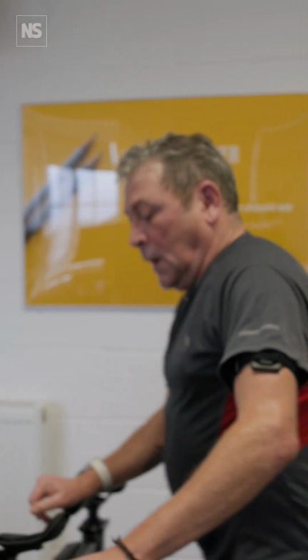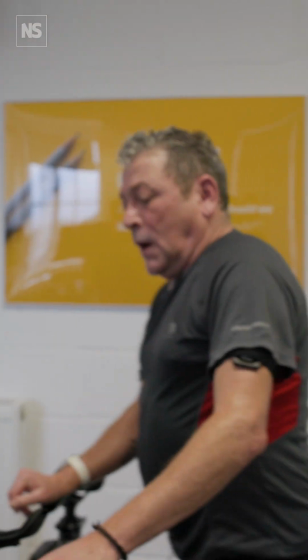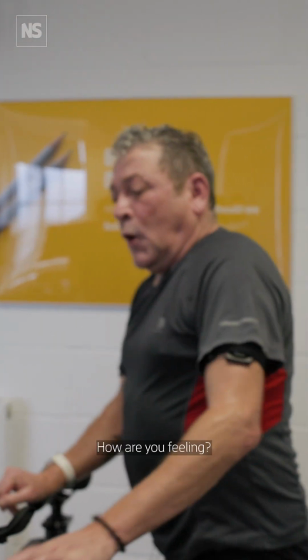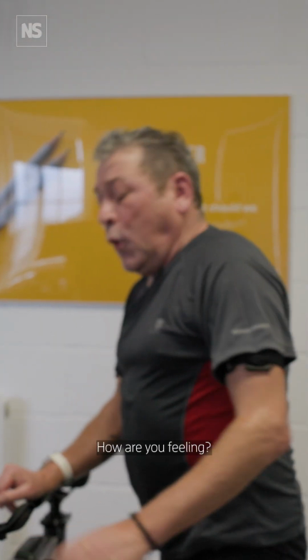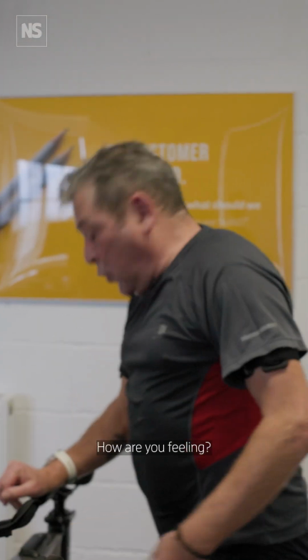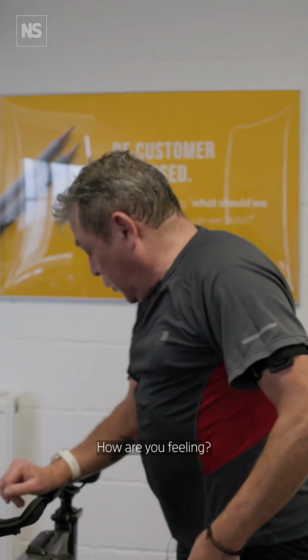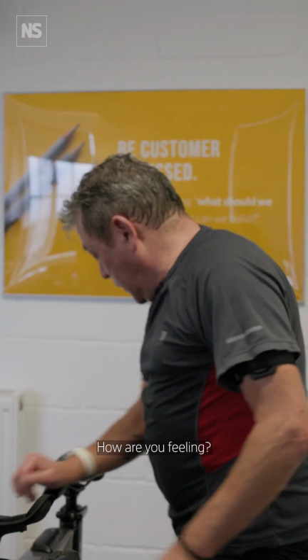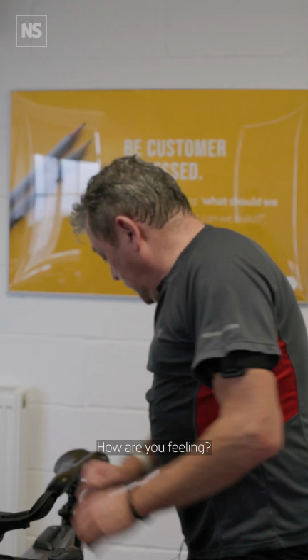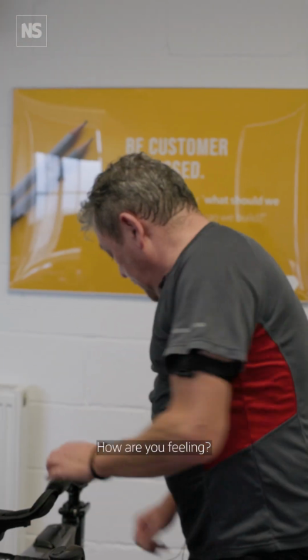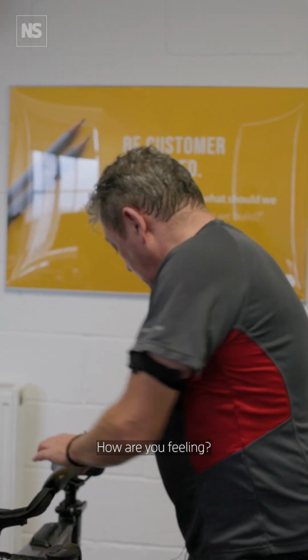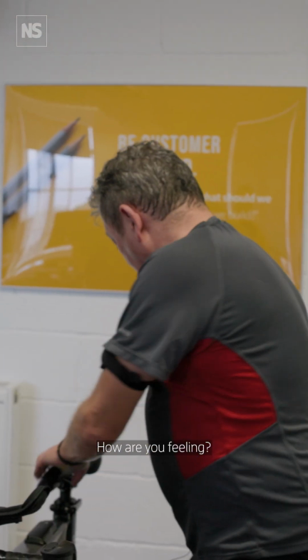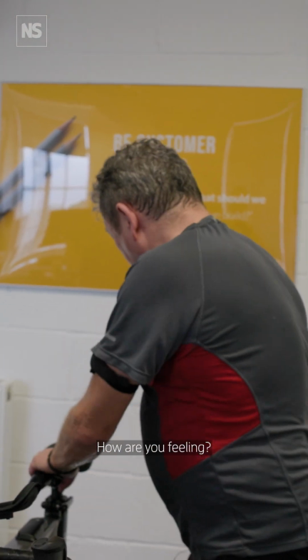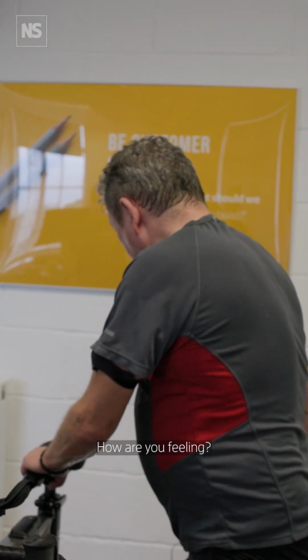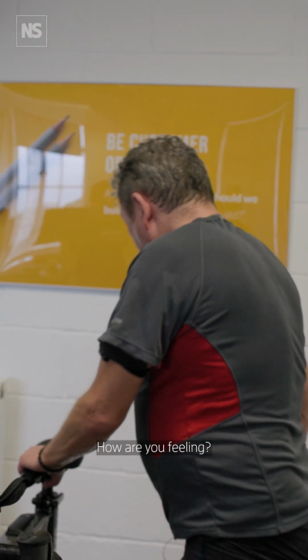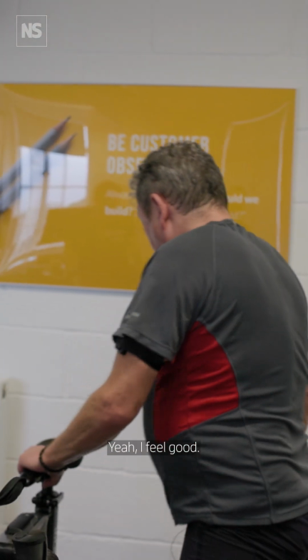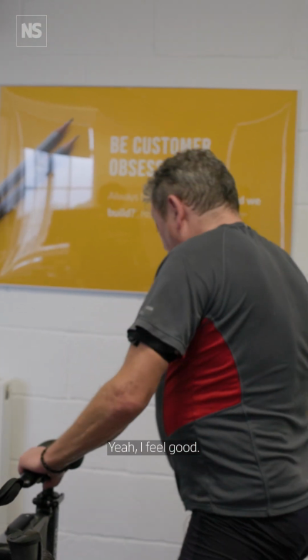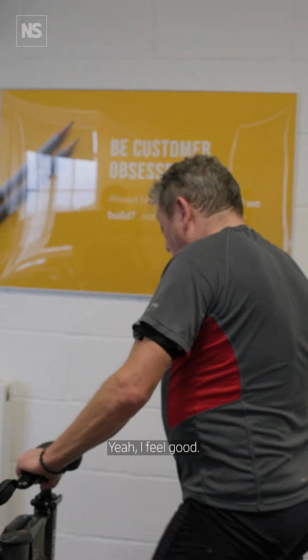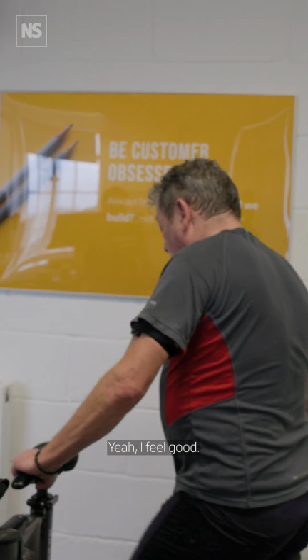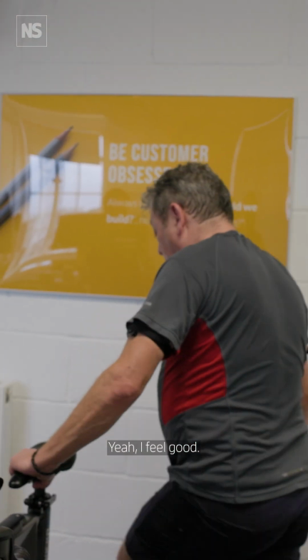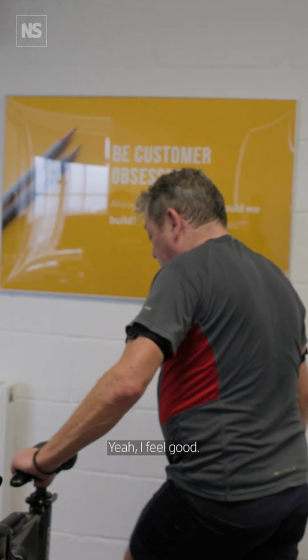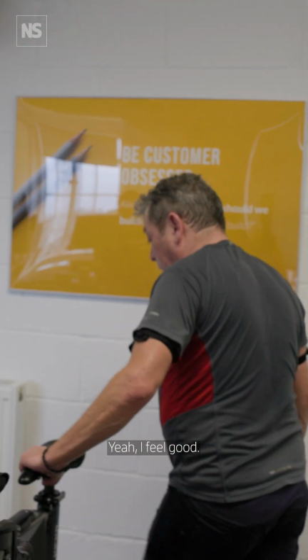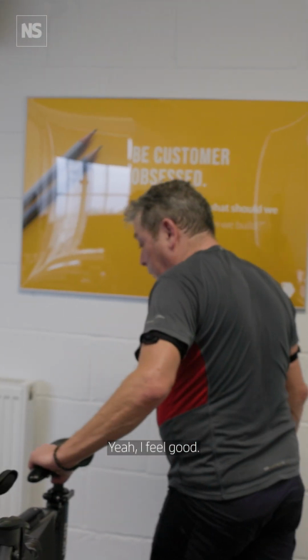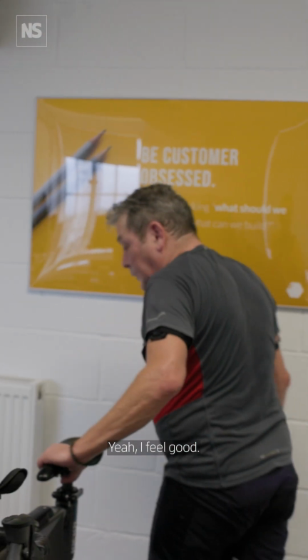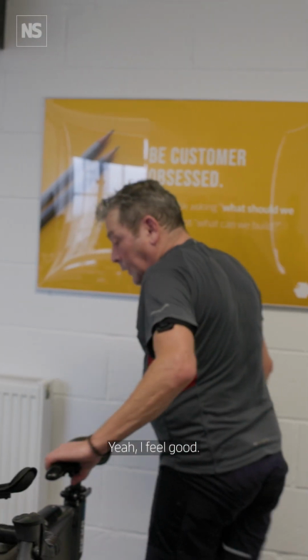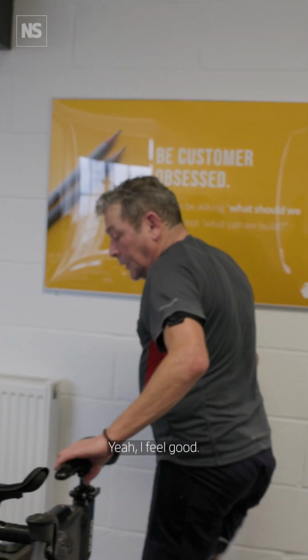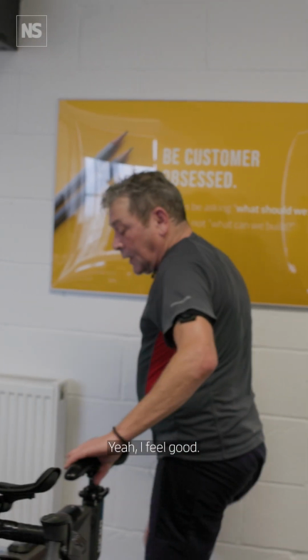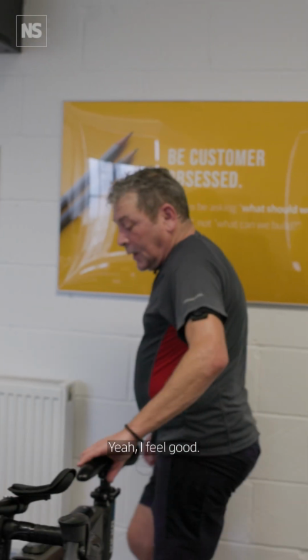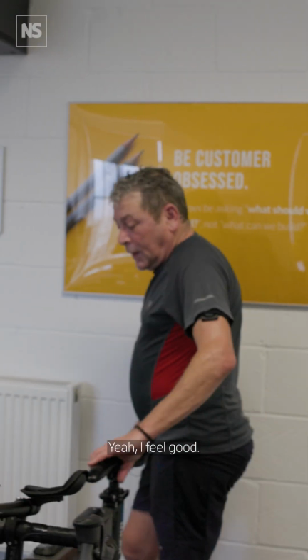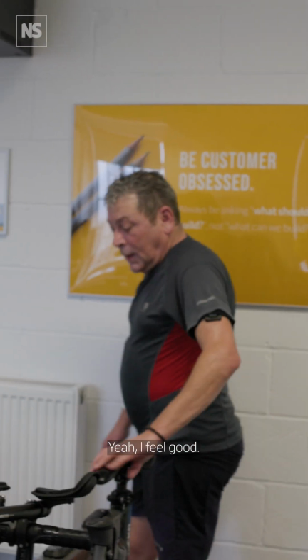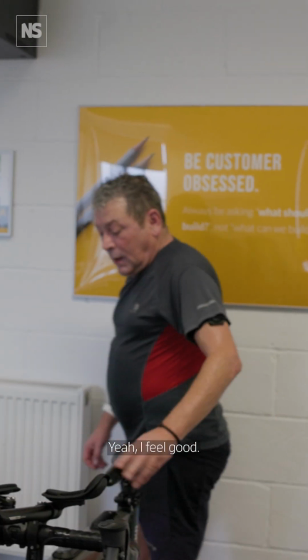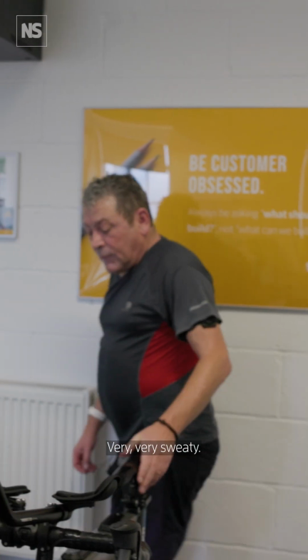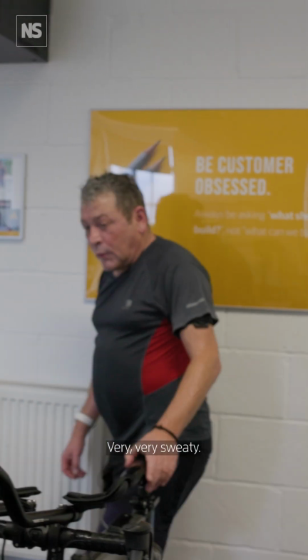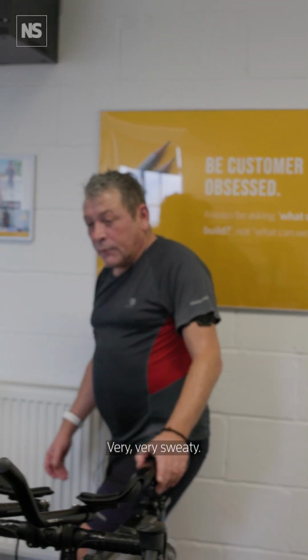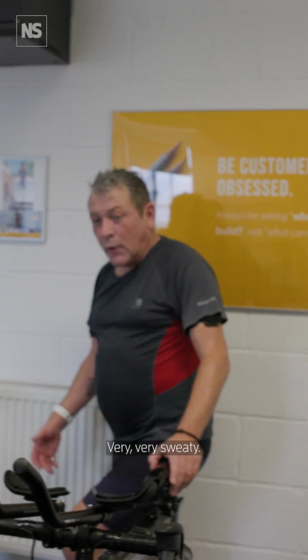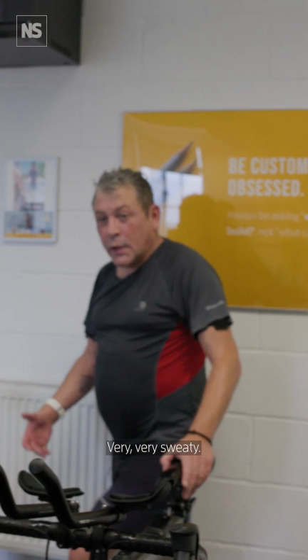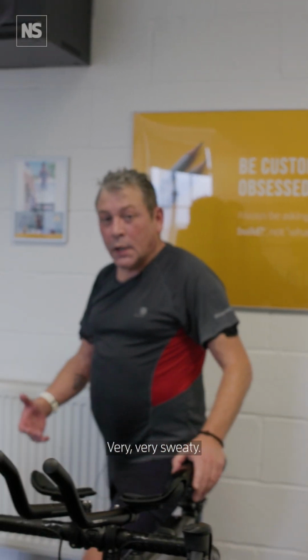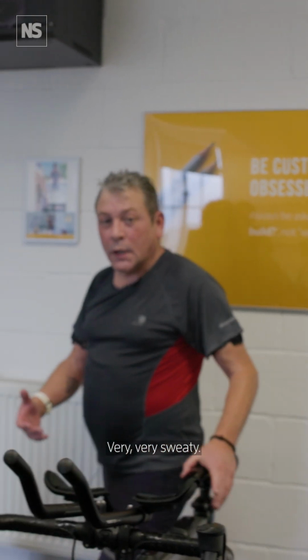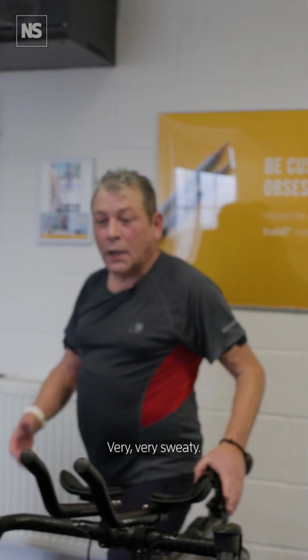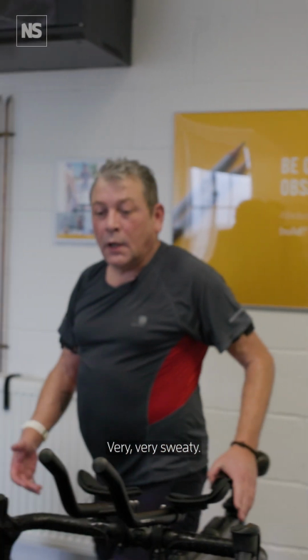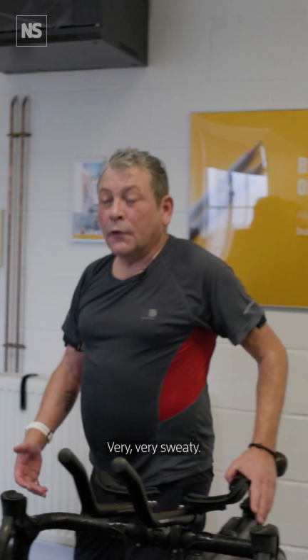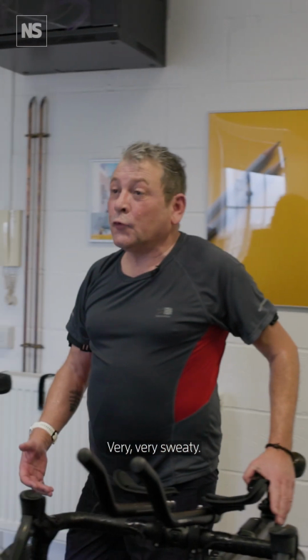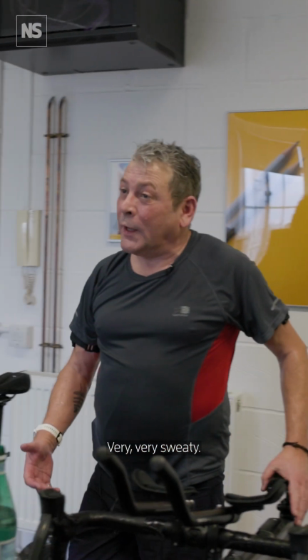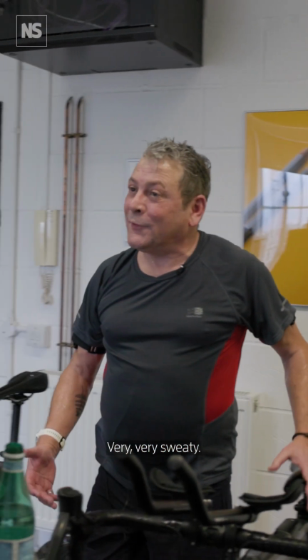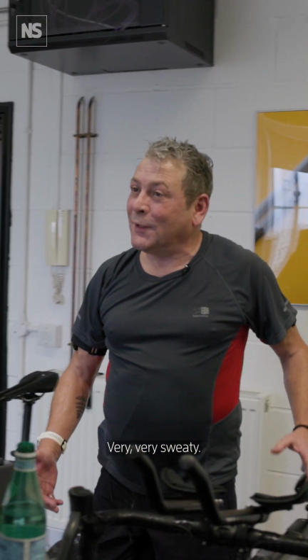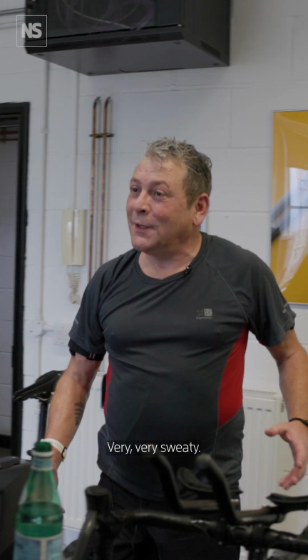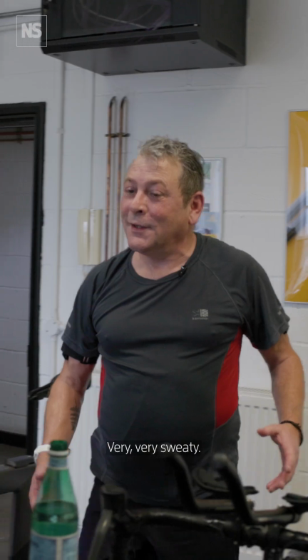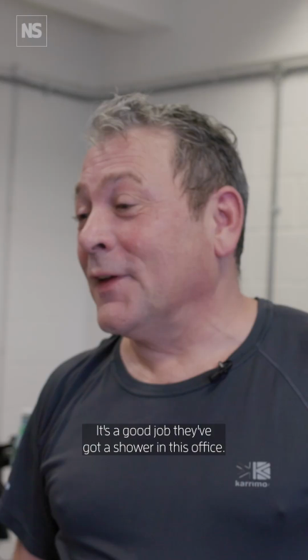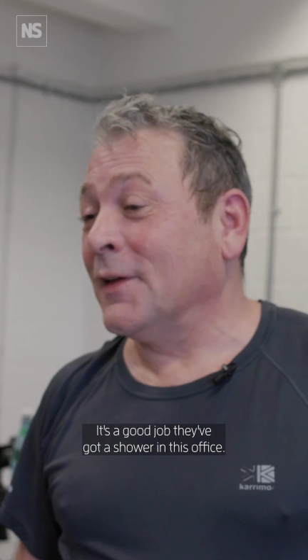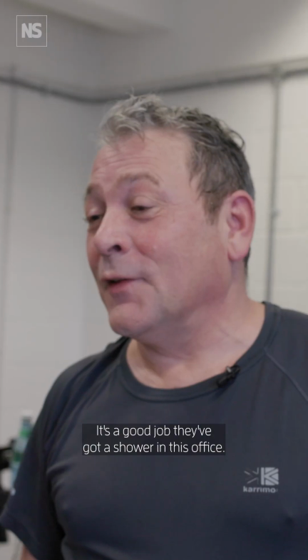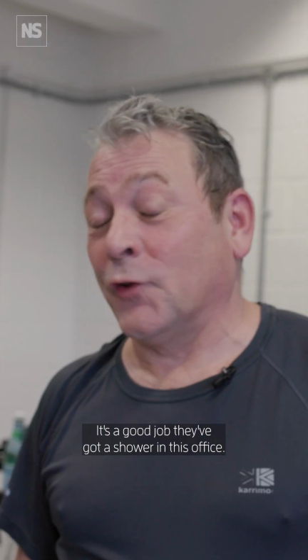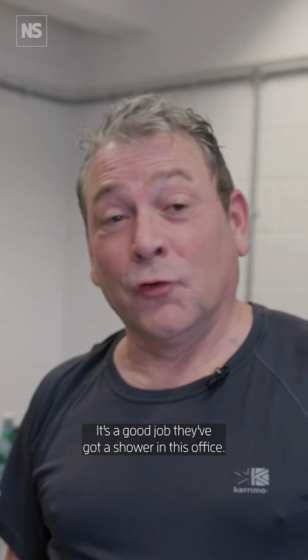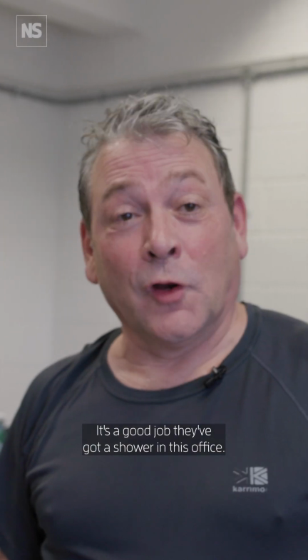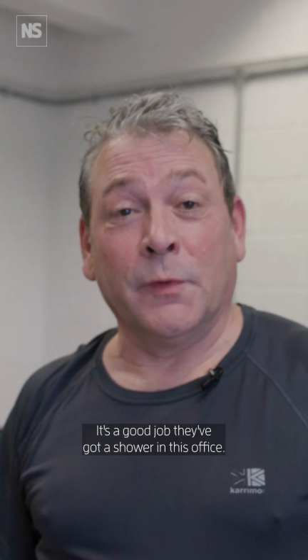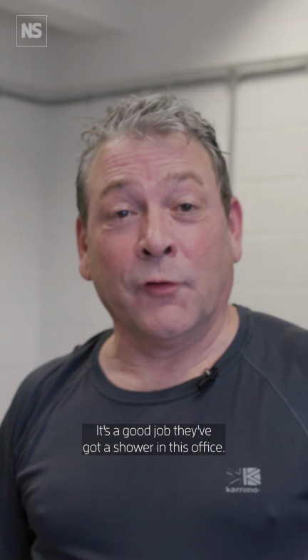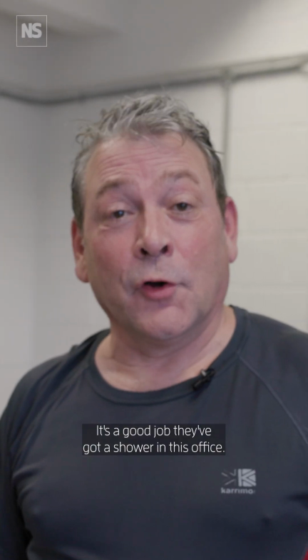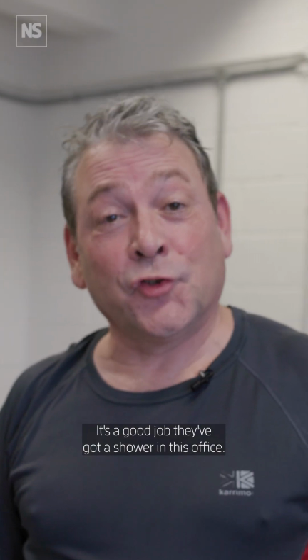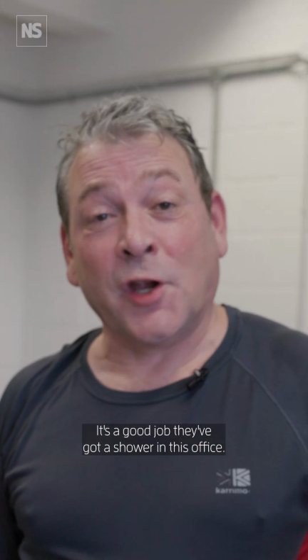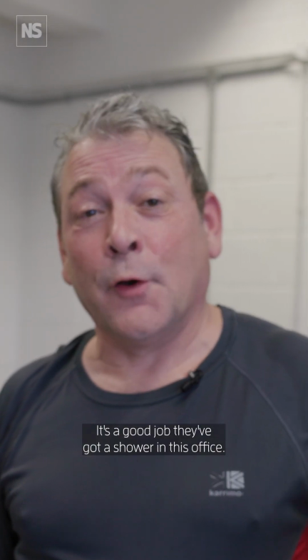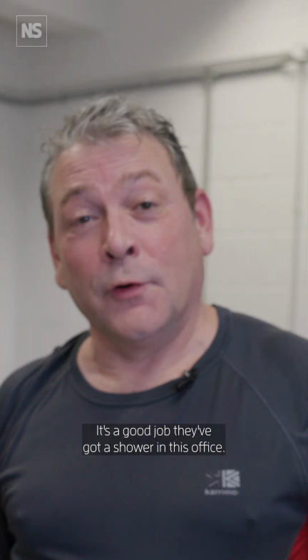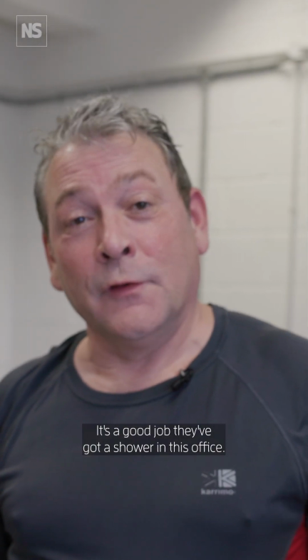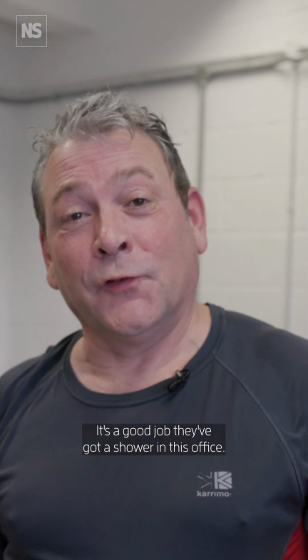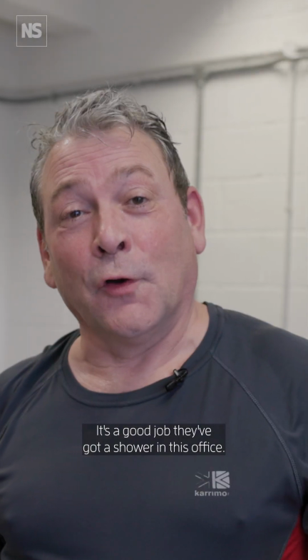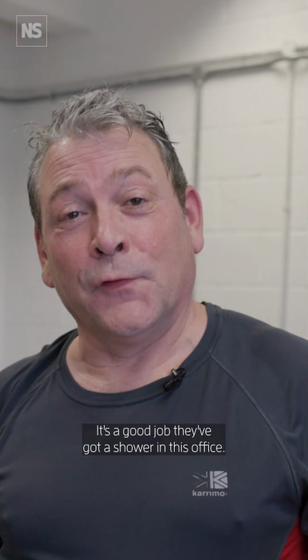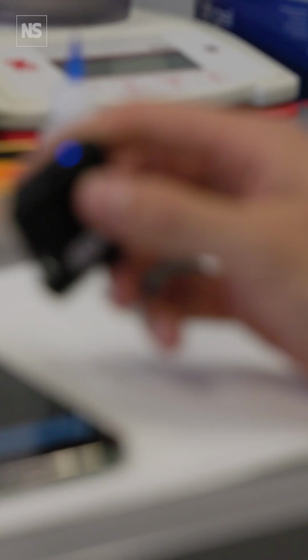How are you feeling? Yeah, I feel good. I'm very, very sweaty. It's a good job they've got a shower in this office.